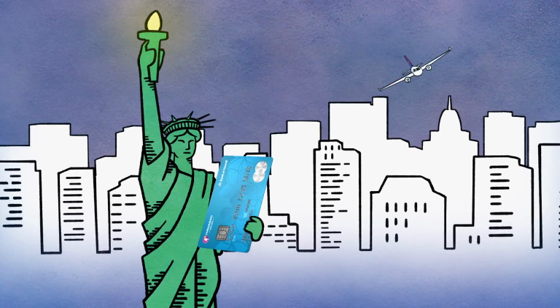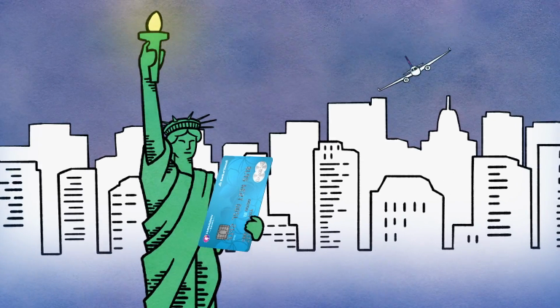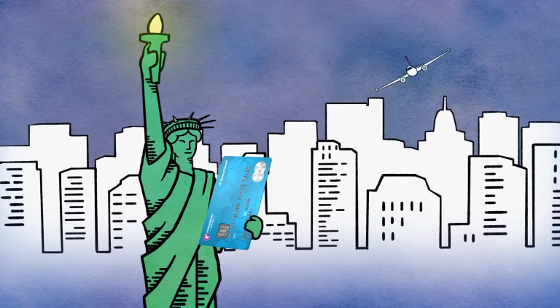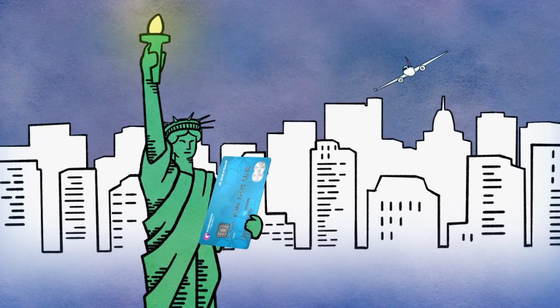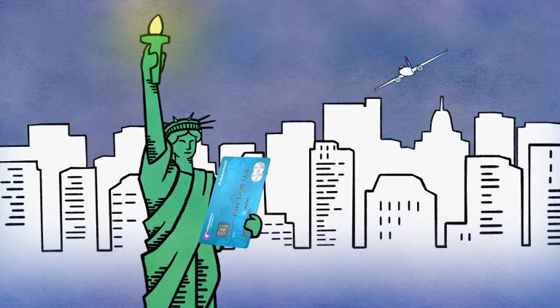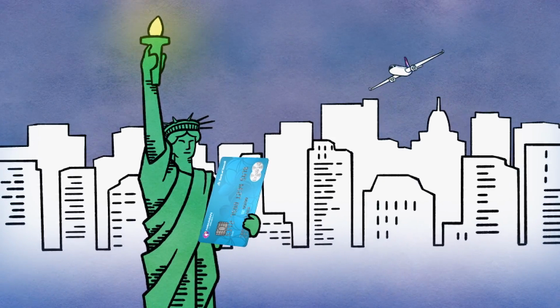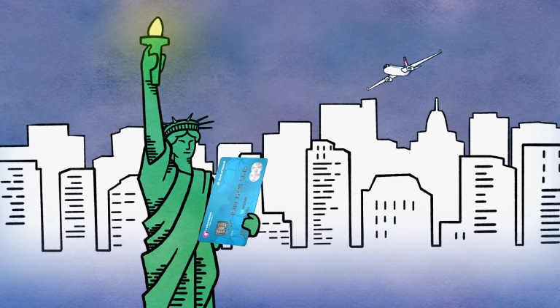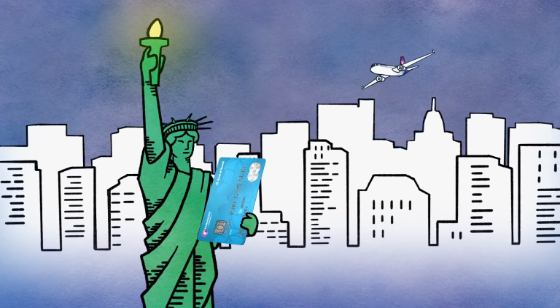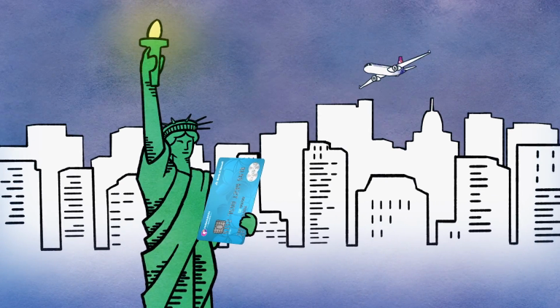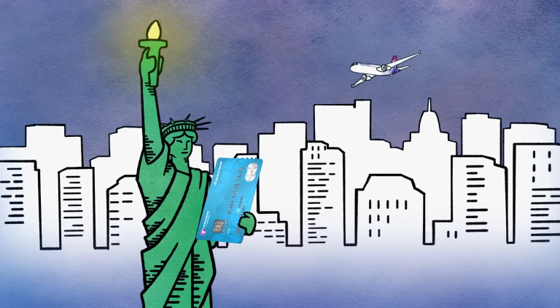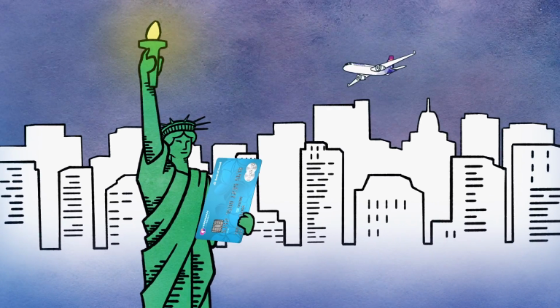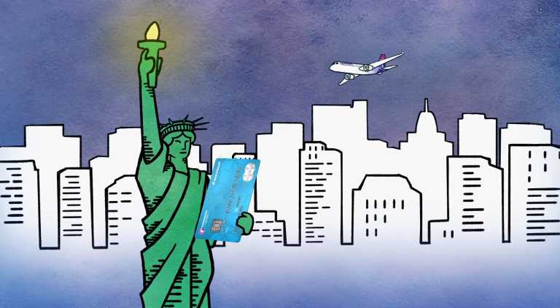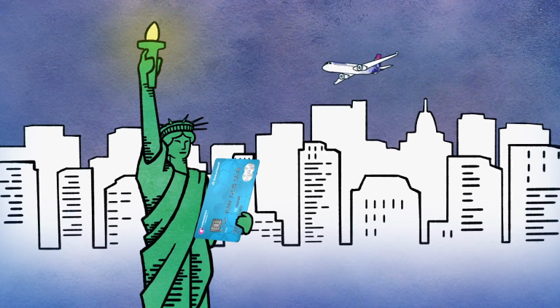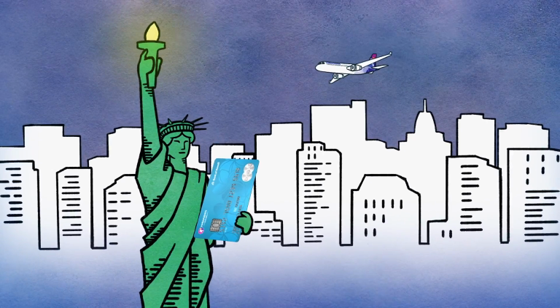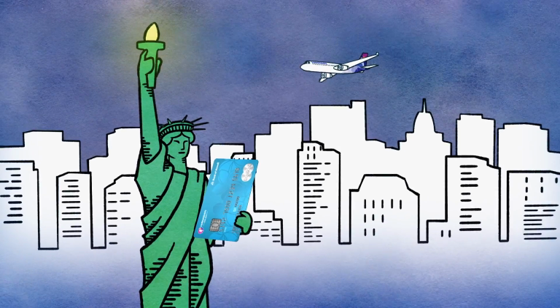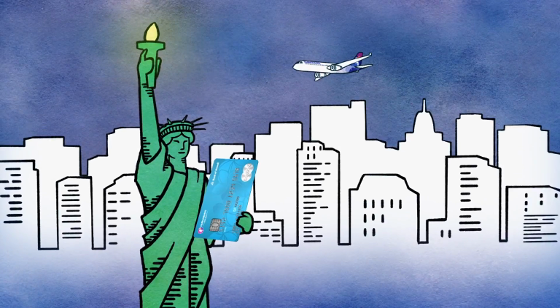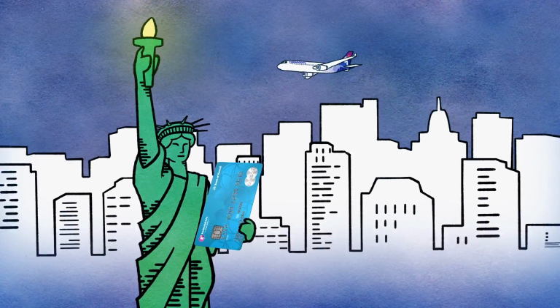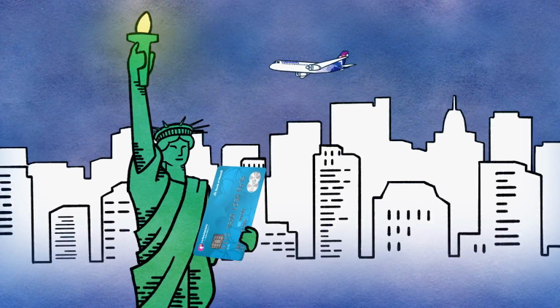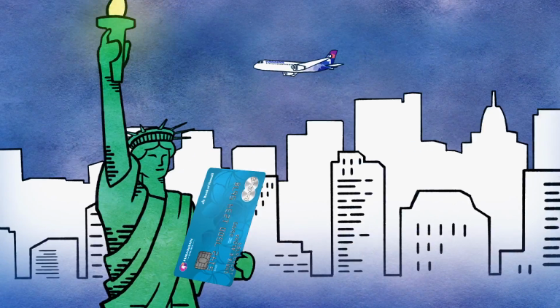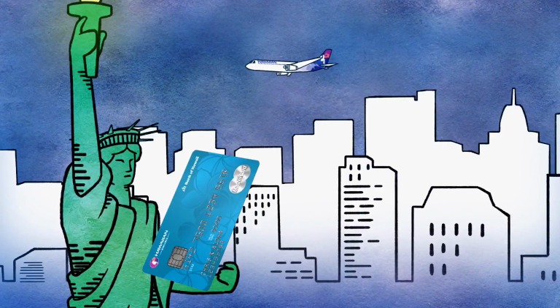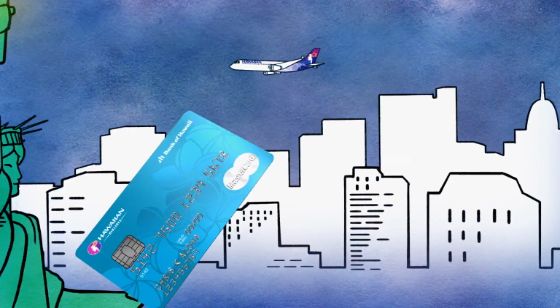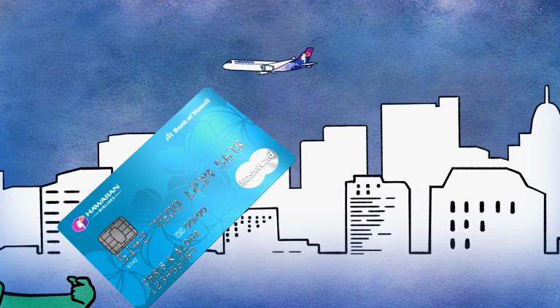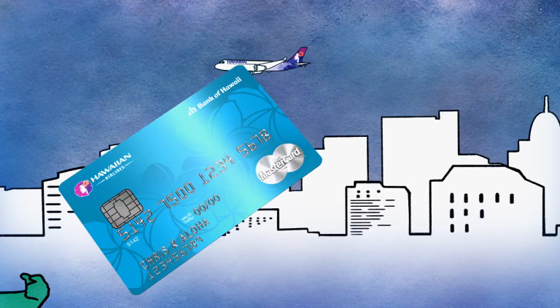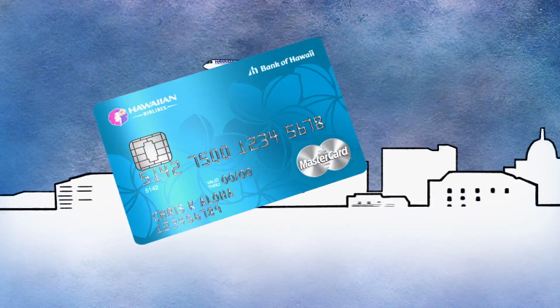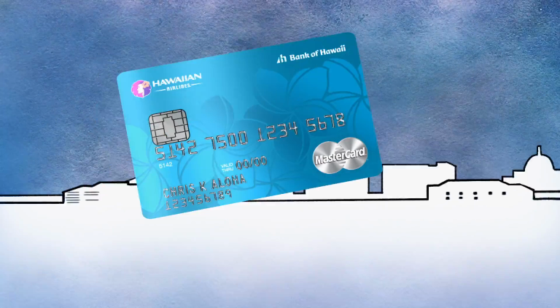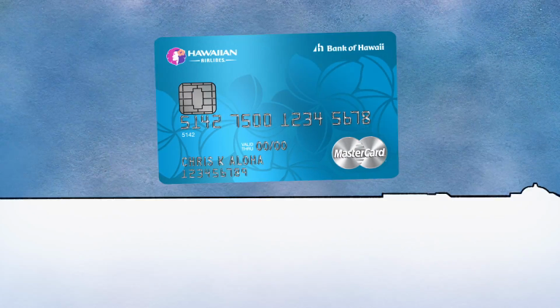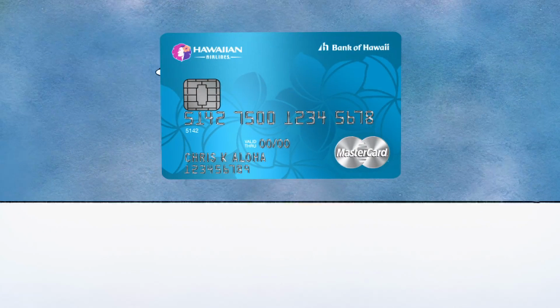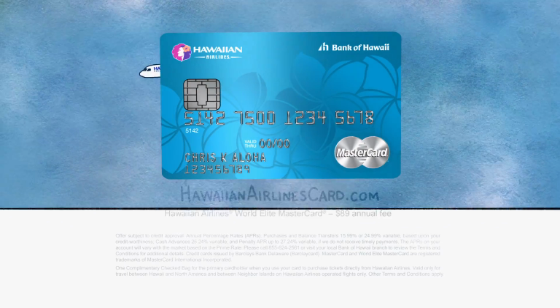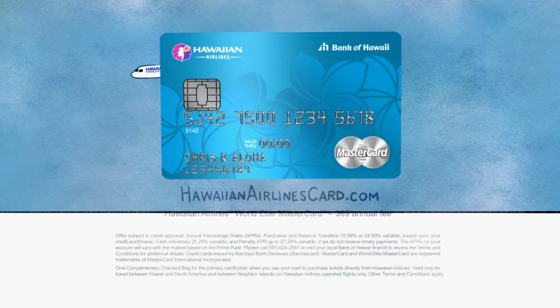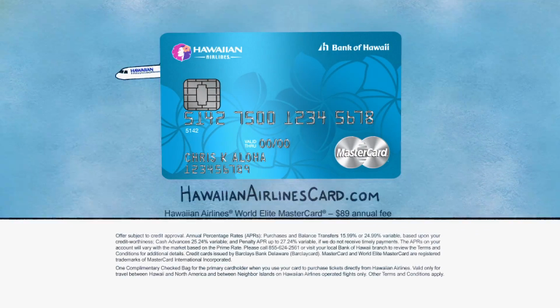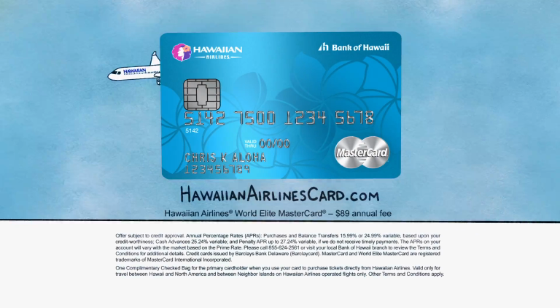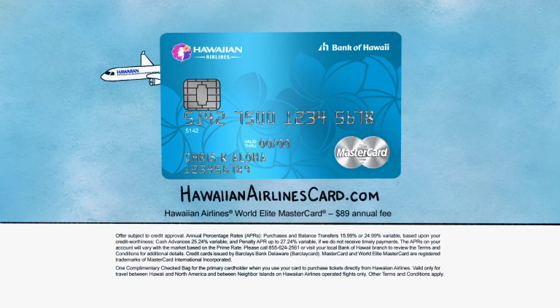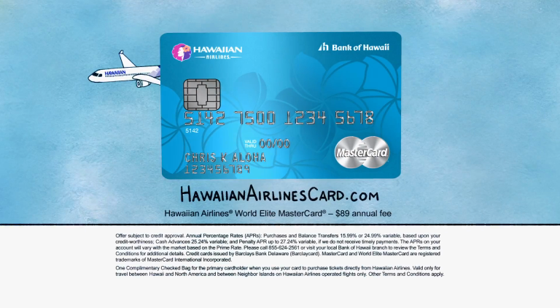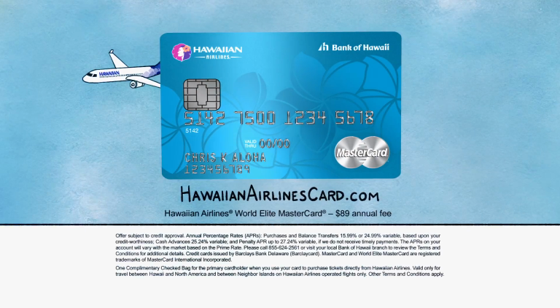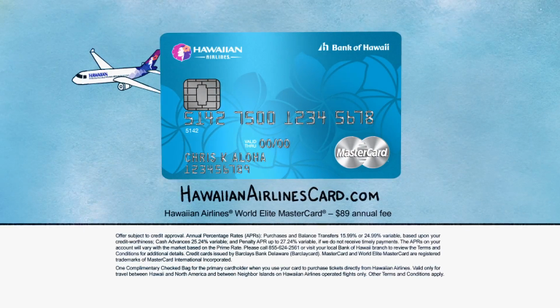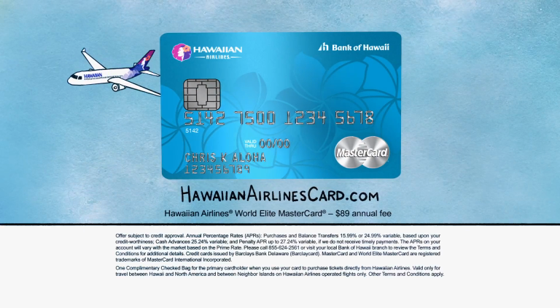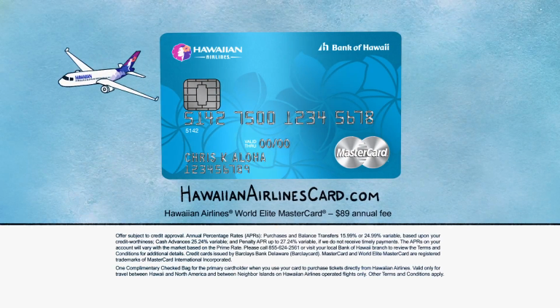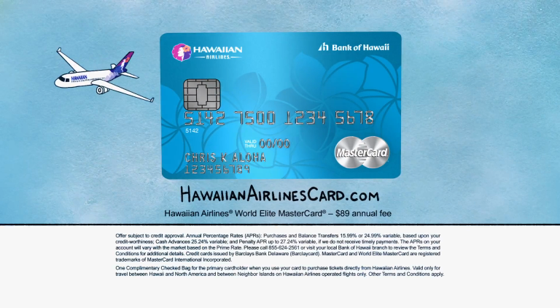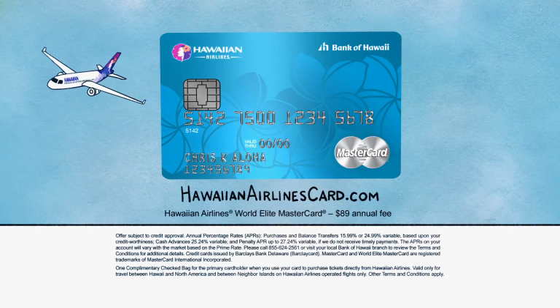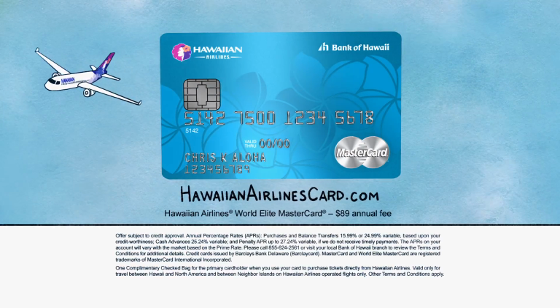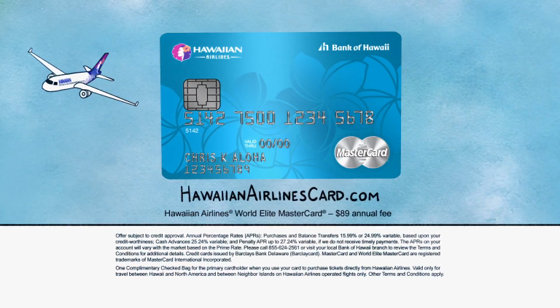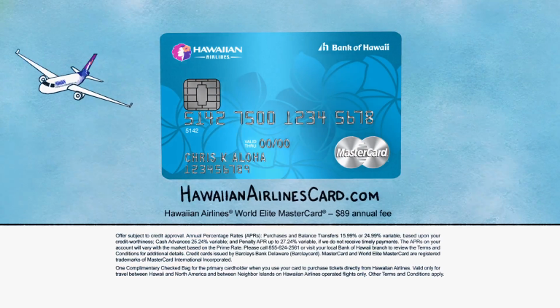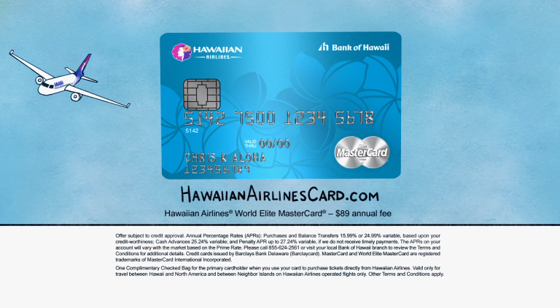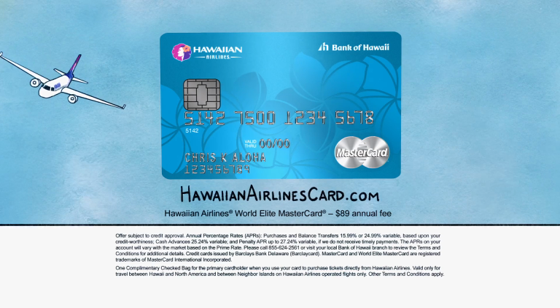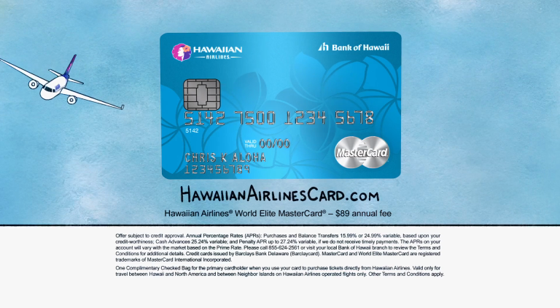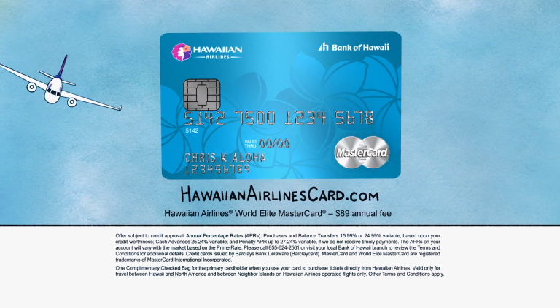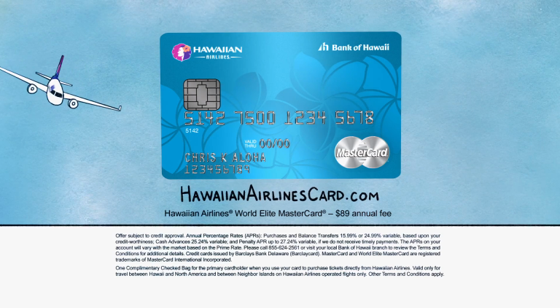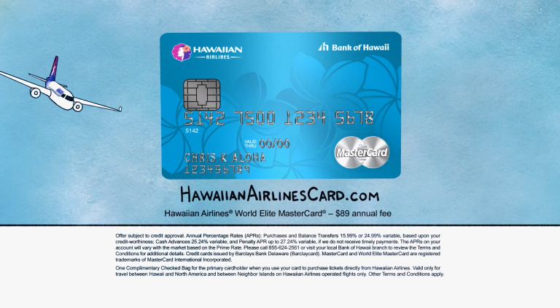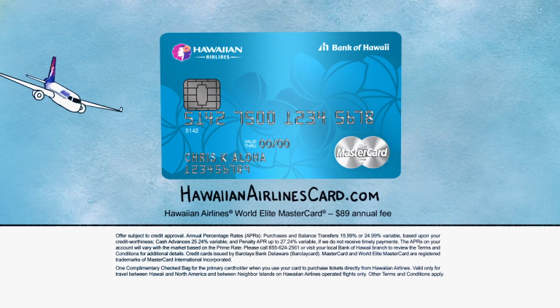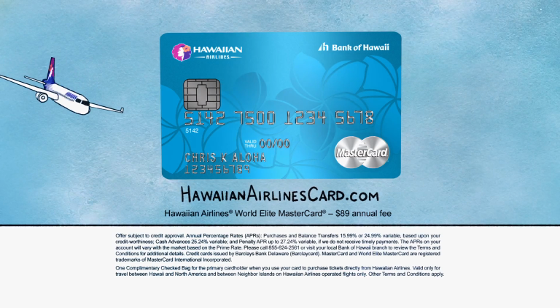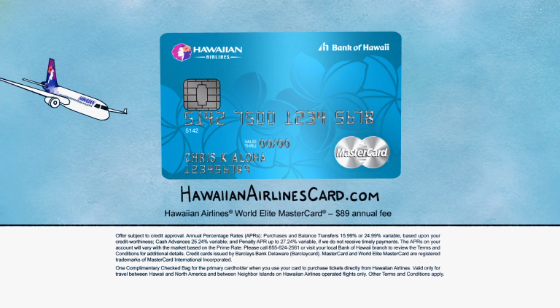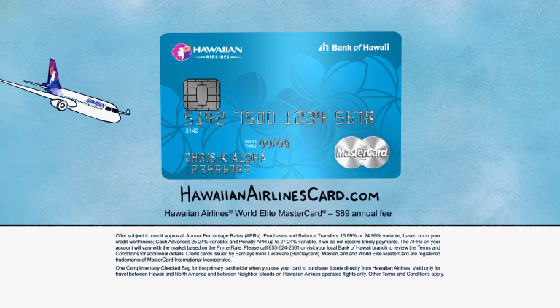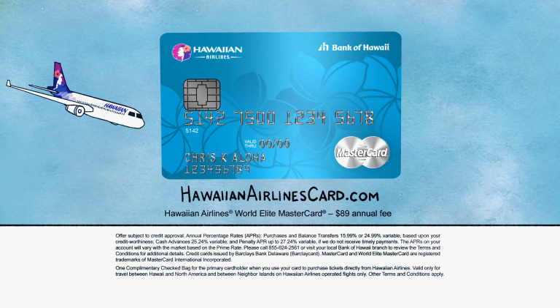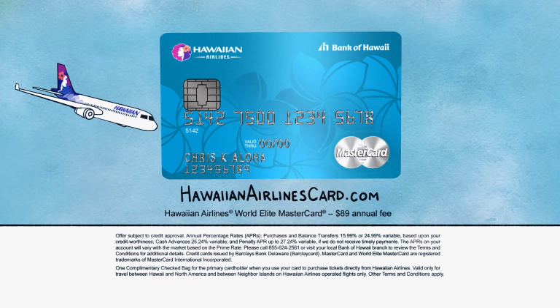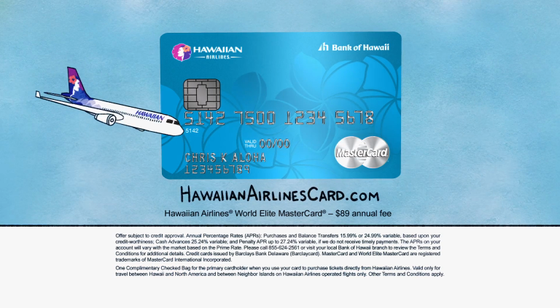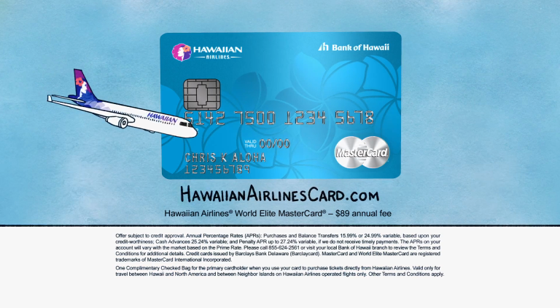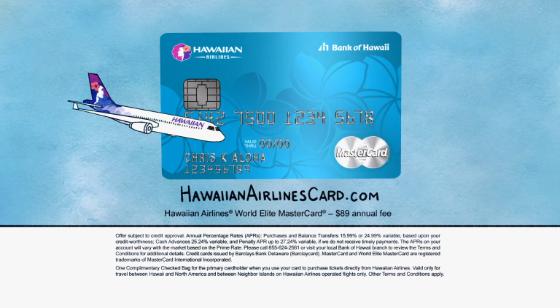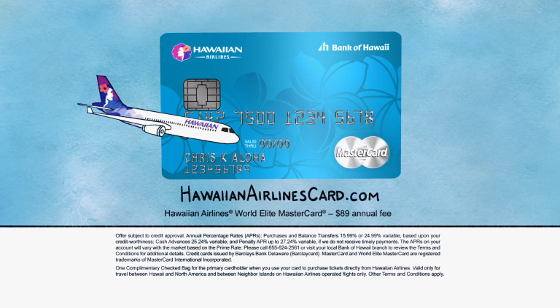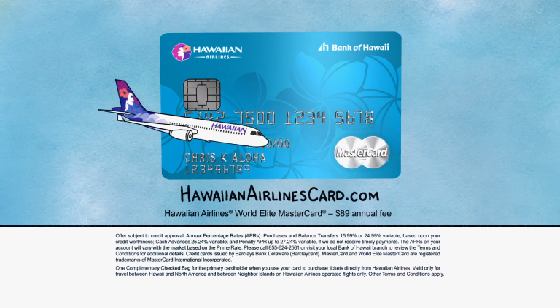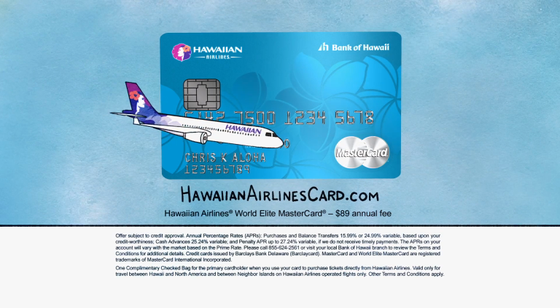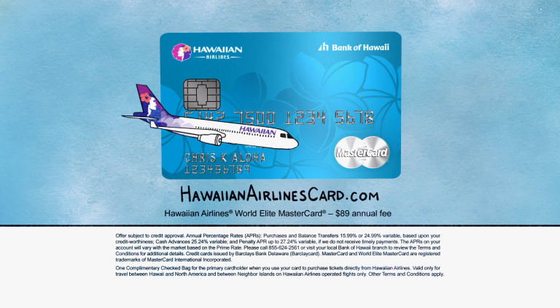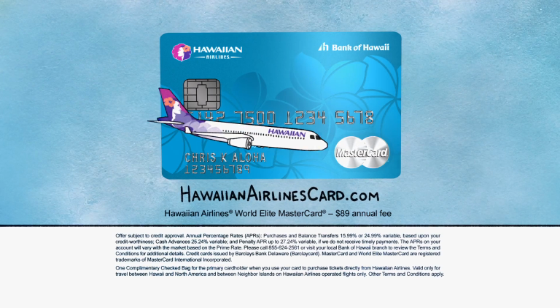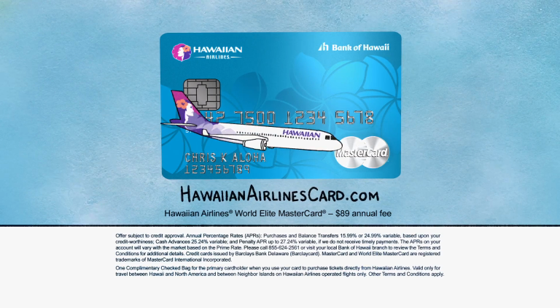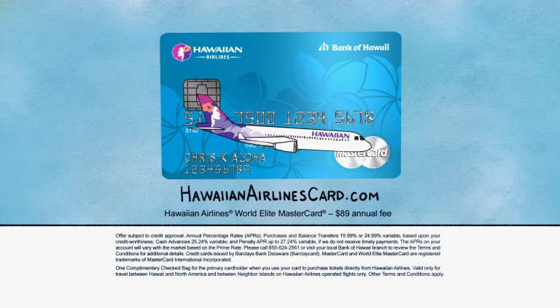Consider it your getaway card. The Hawaiian Airlines World Elite MasterCard — apply online or at any Bank of Hawaii branch.